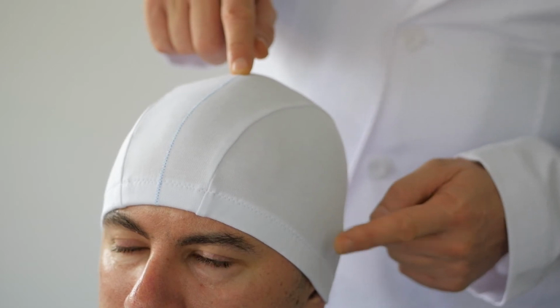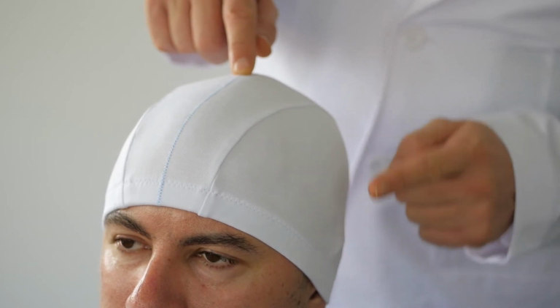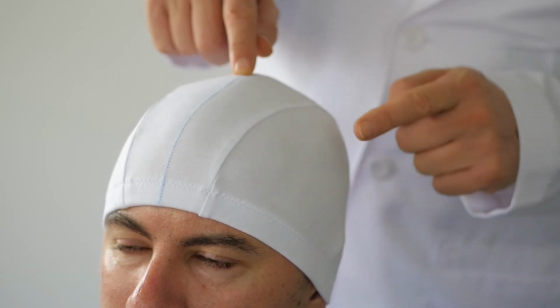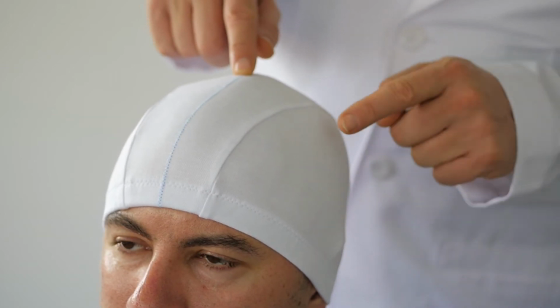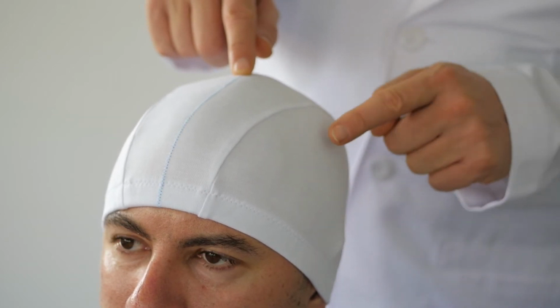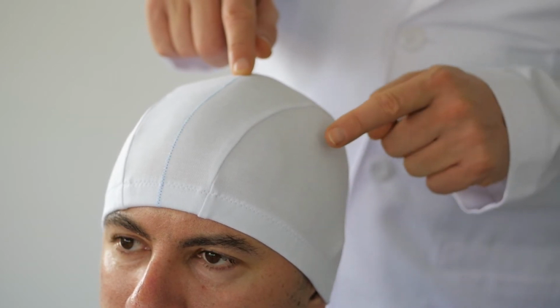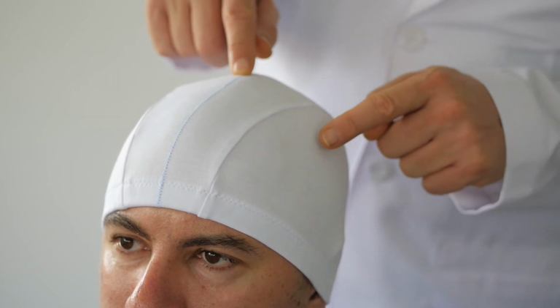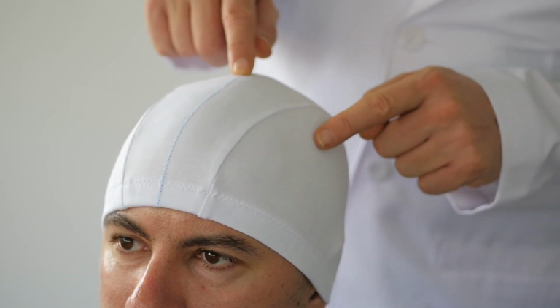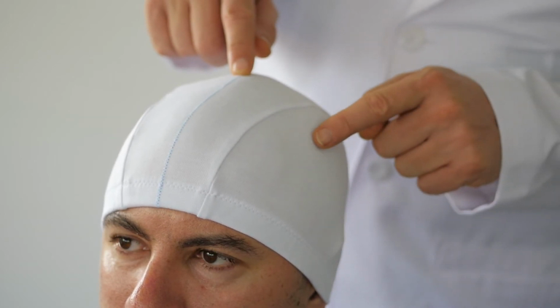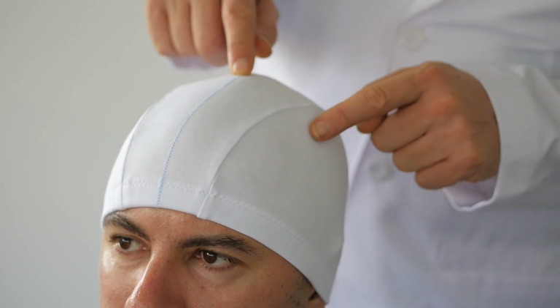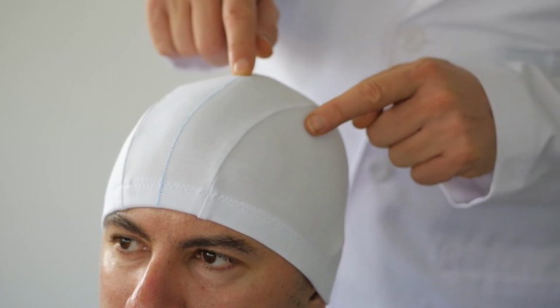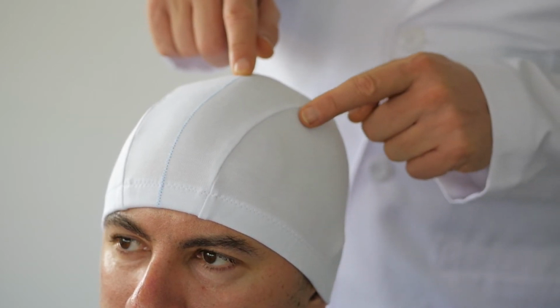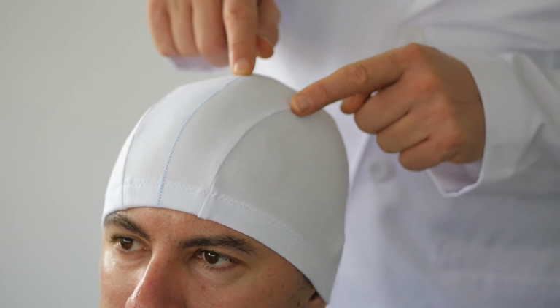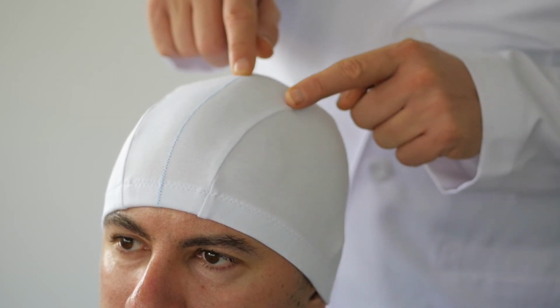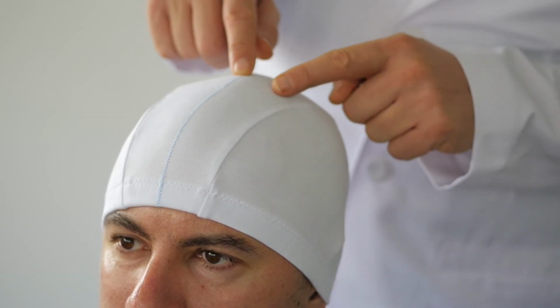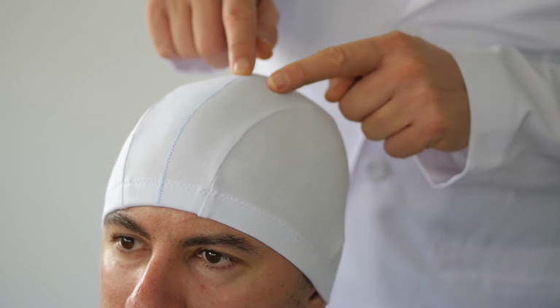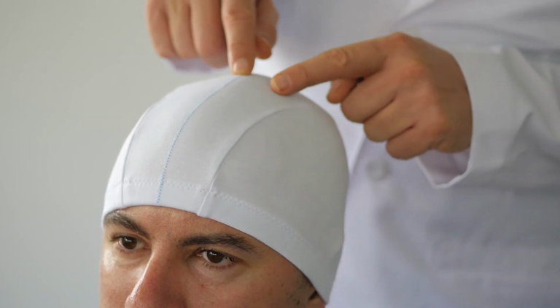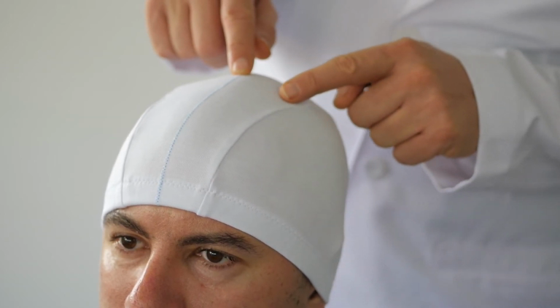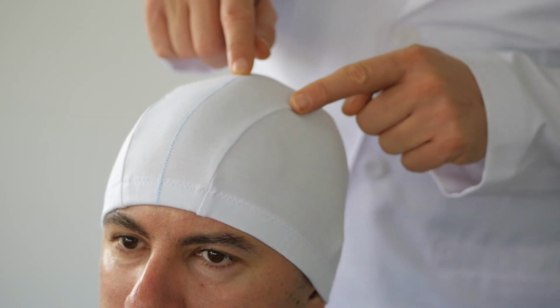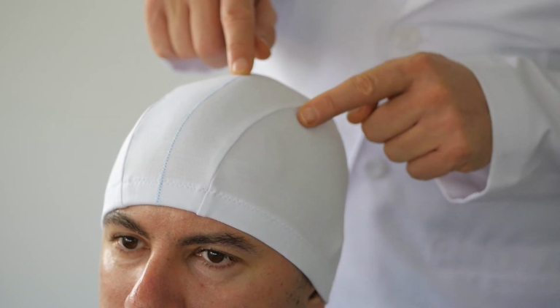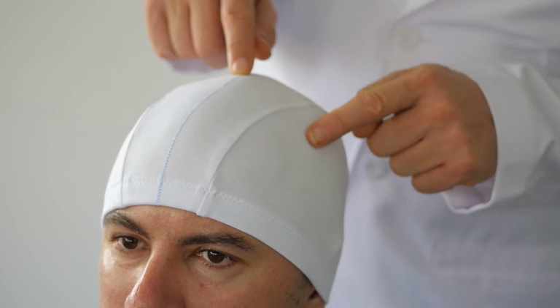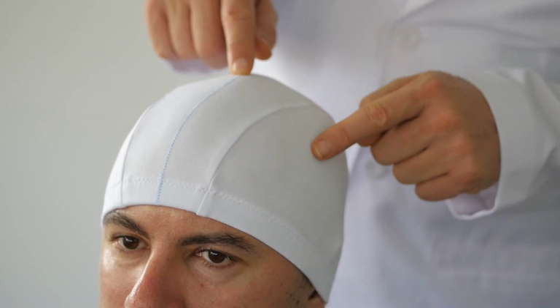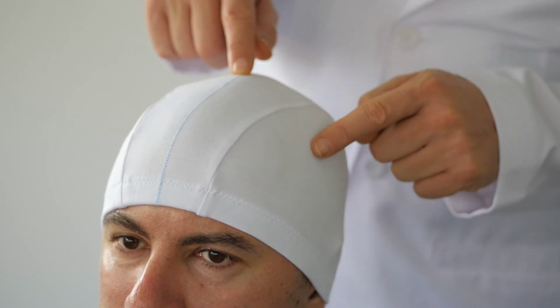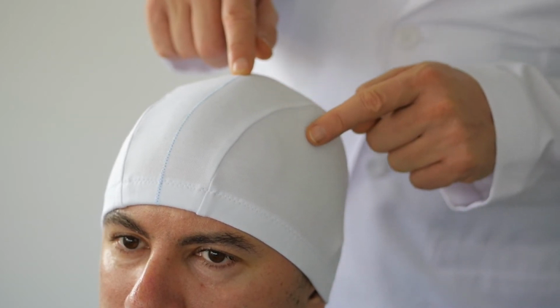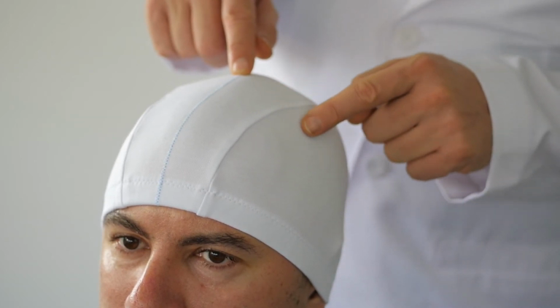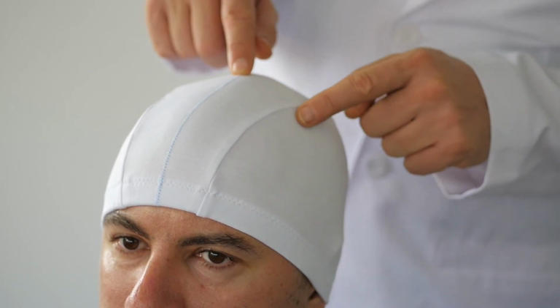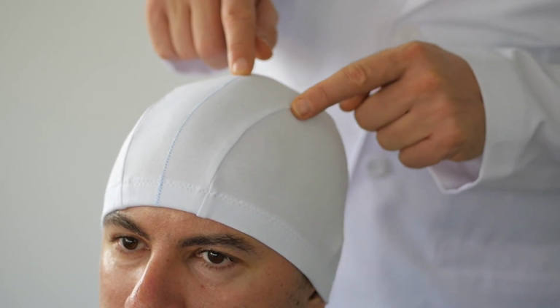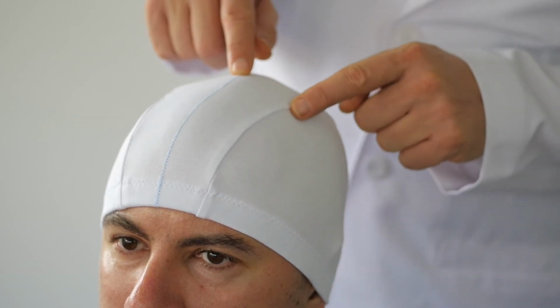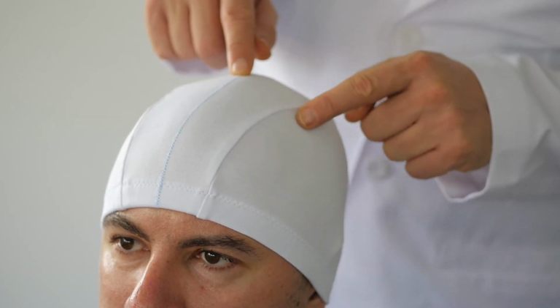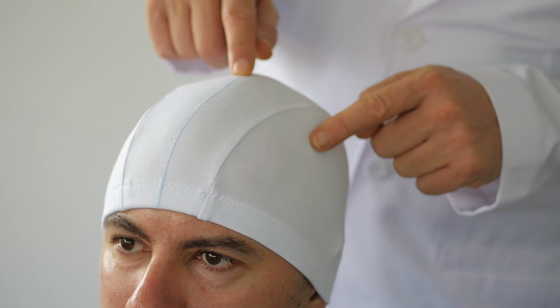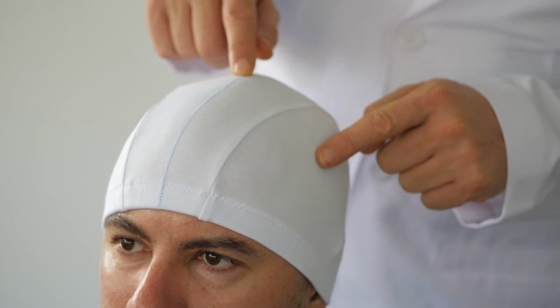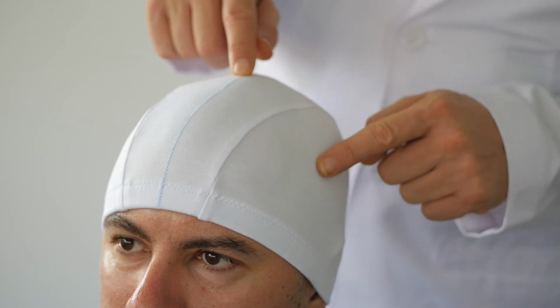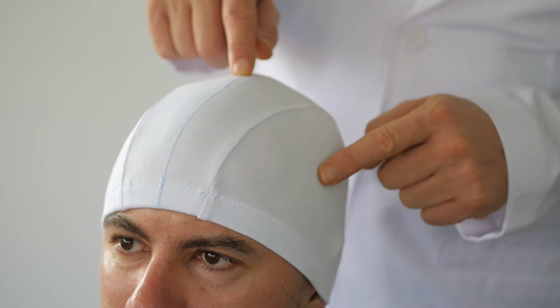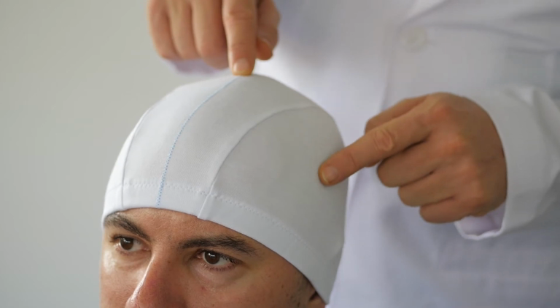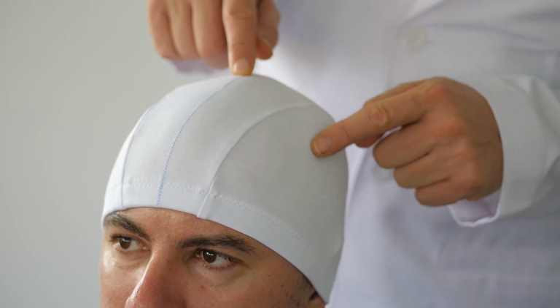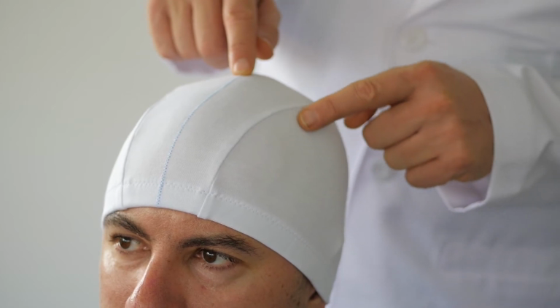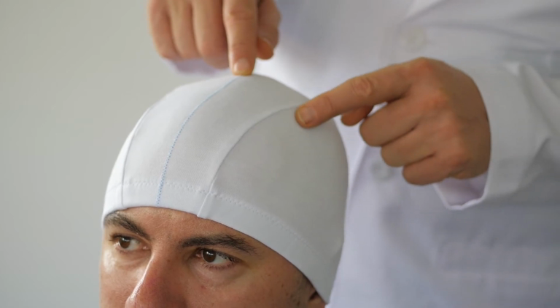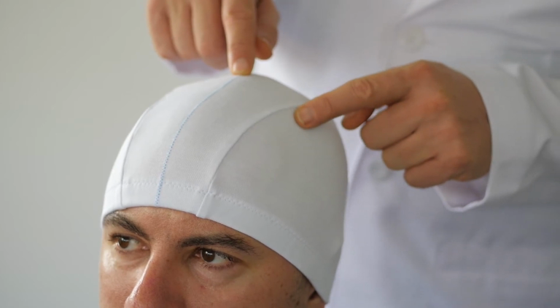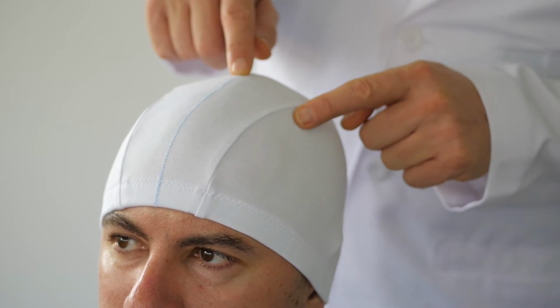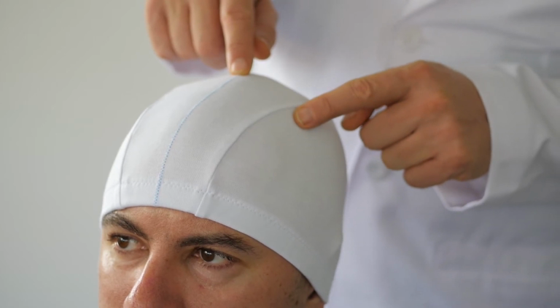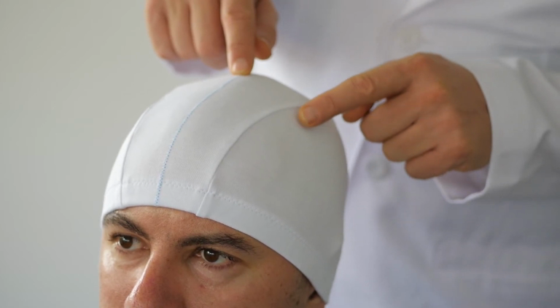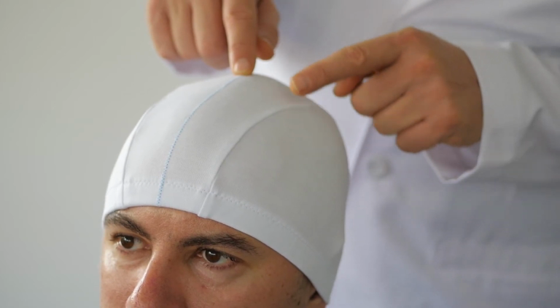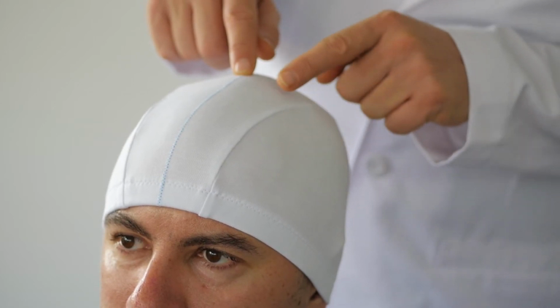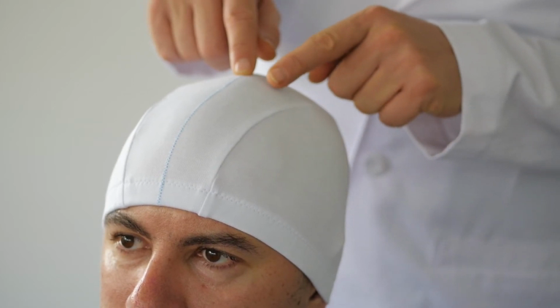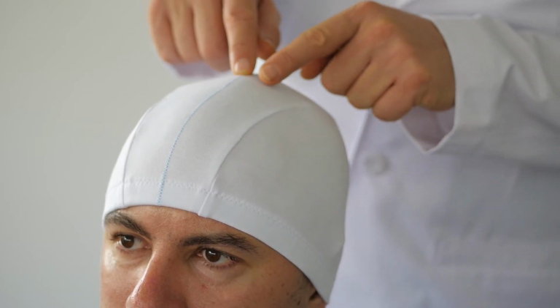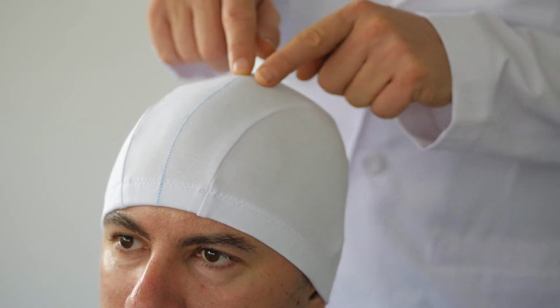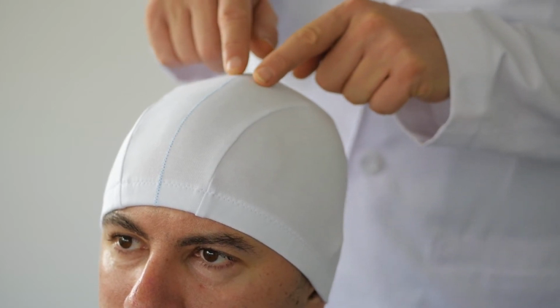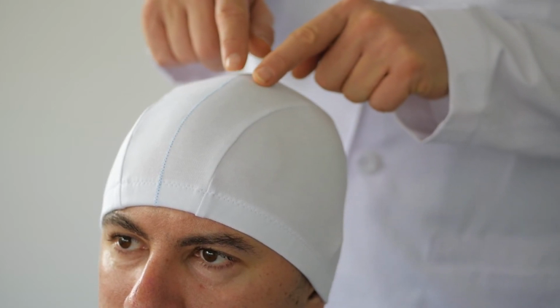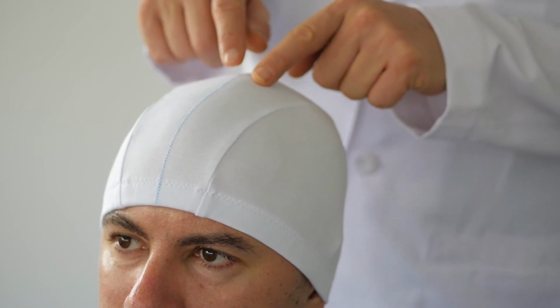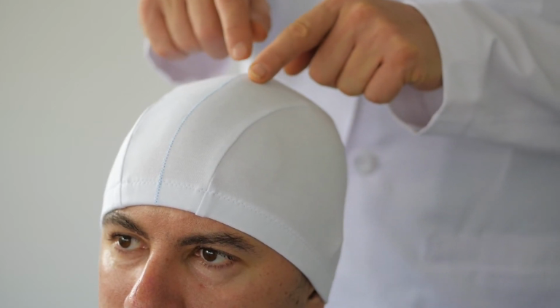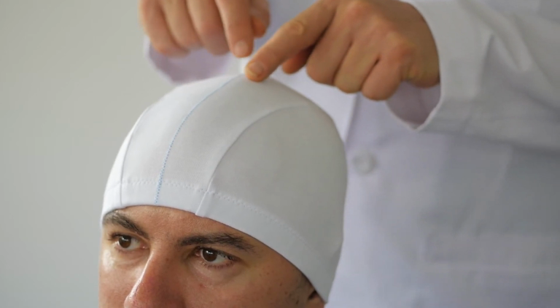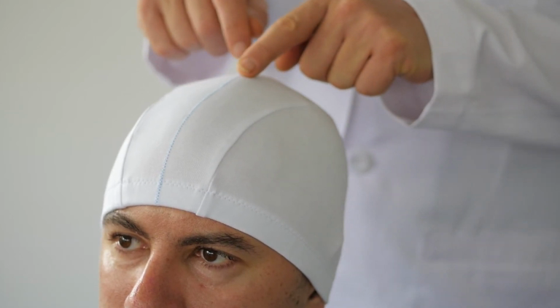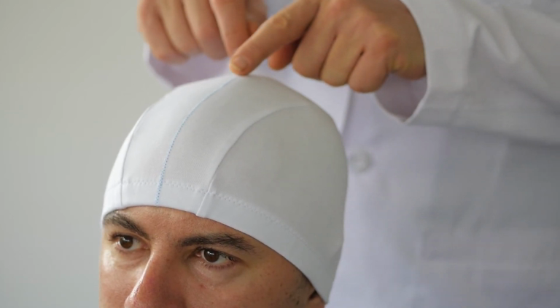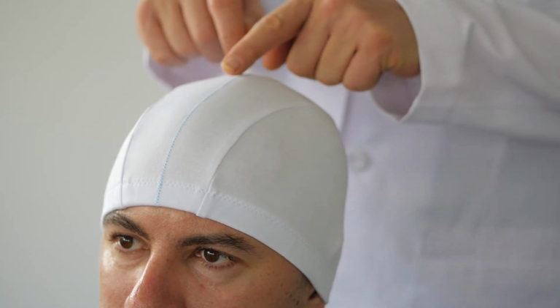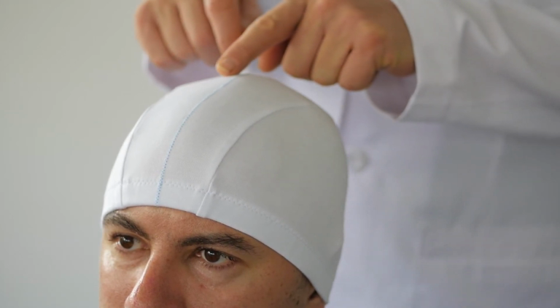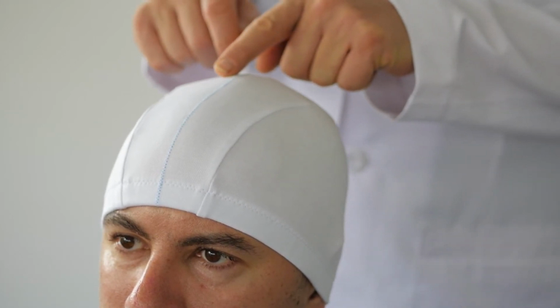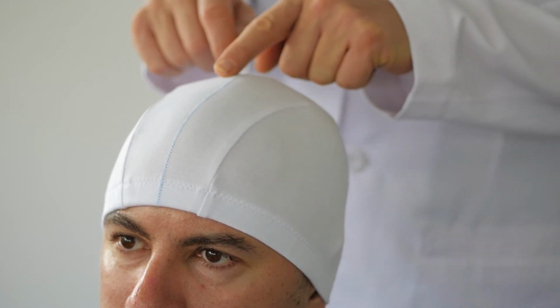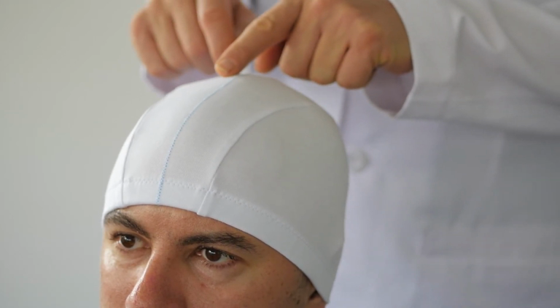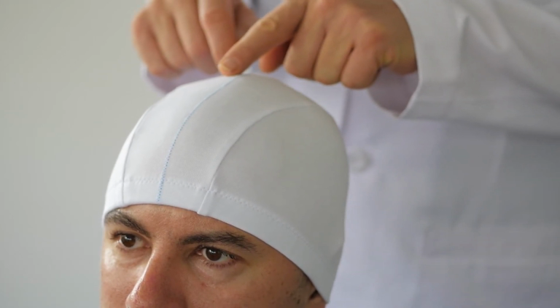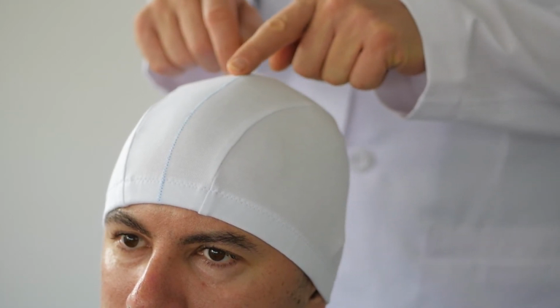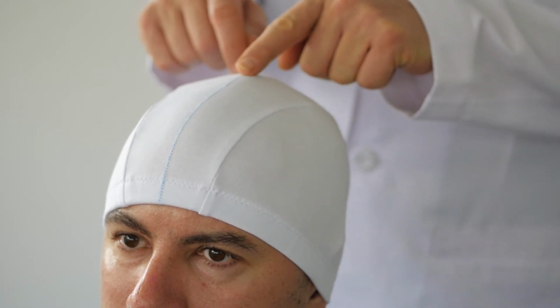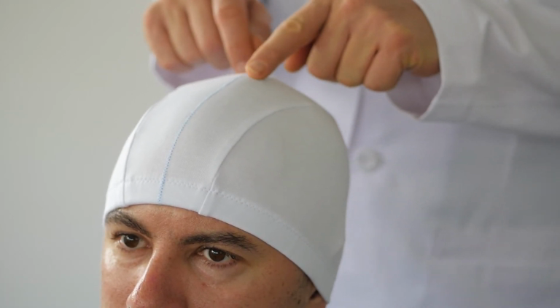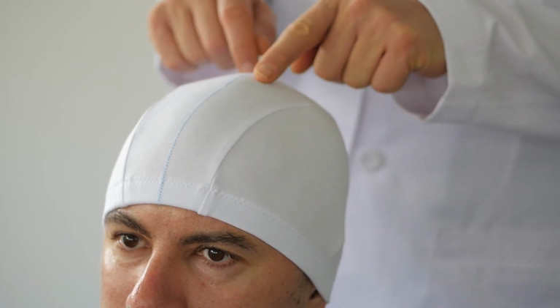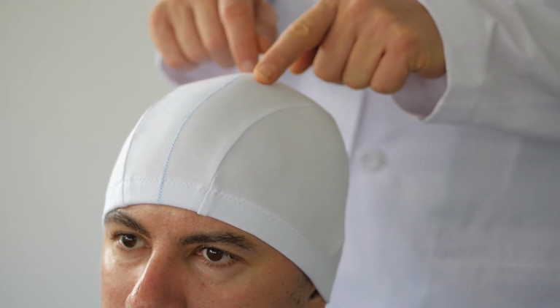When stimulating the hand area, one stimulates here, while the leg area is up here.